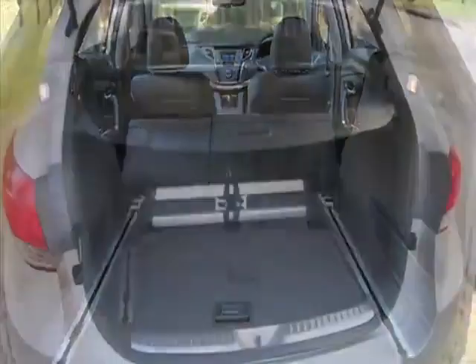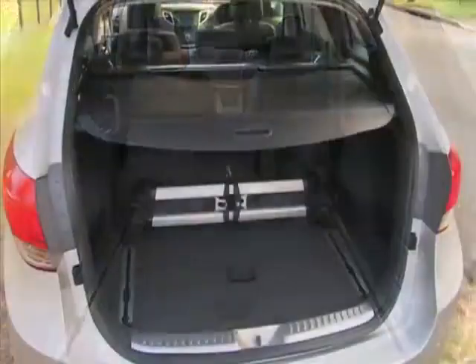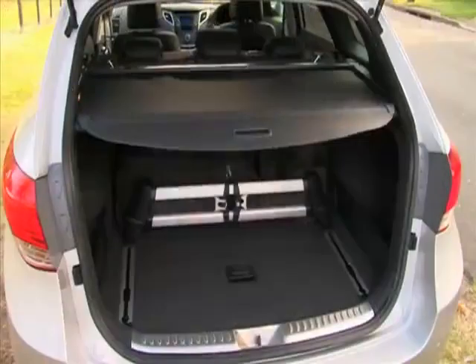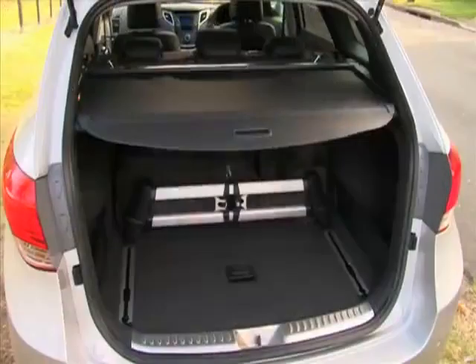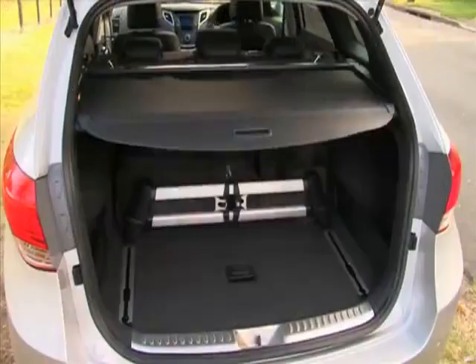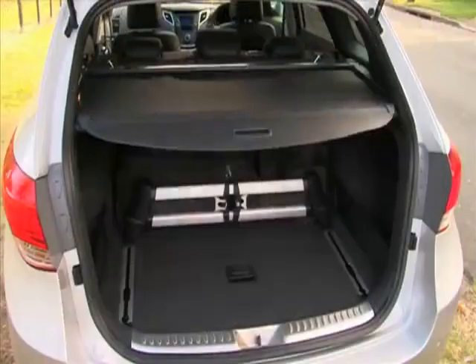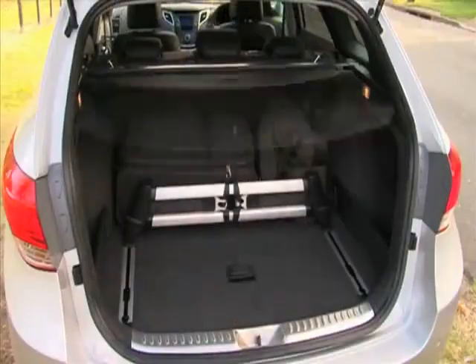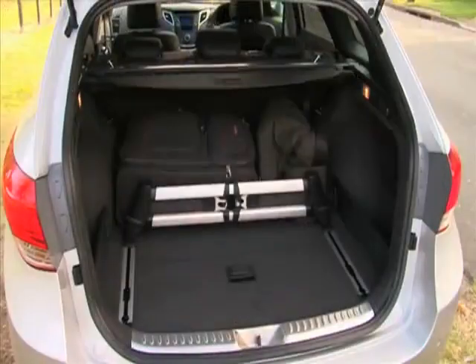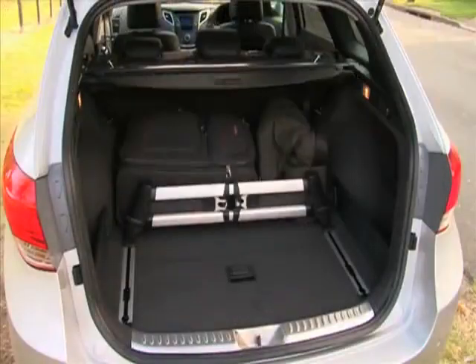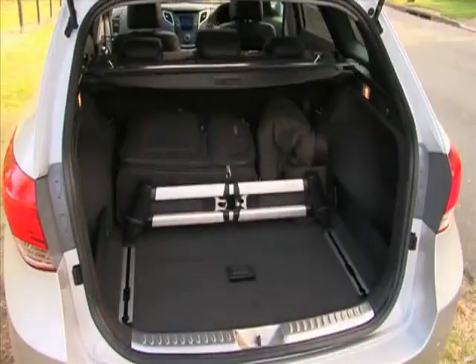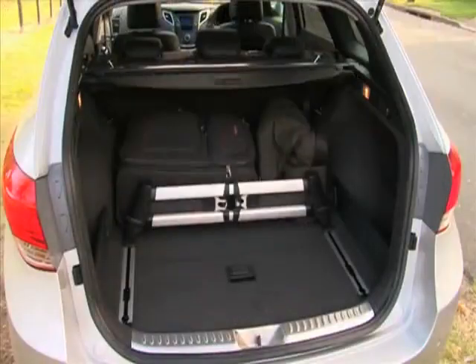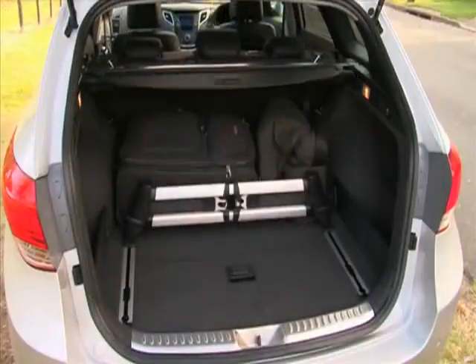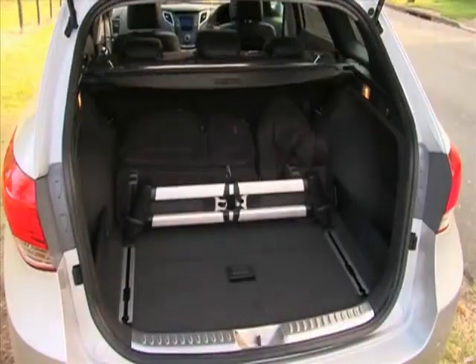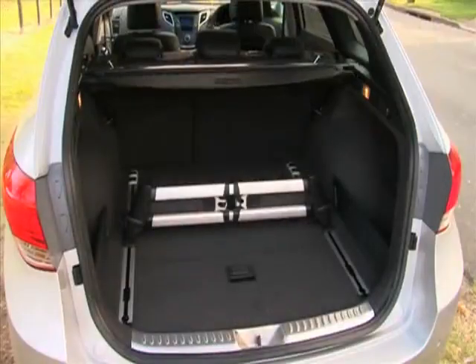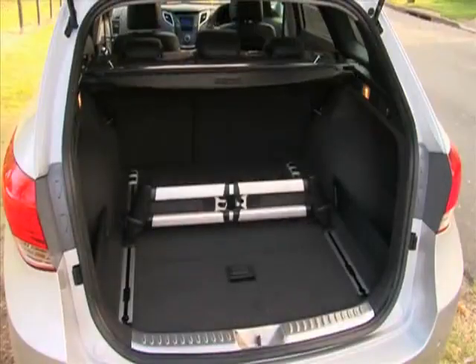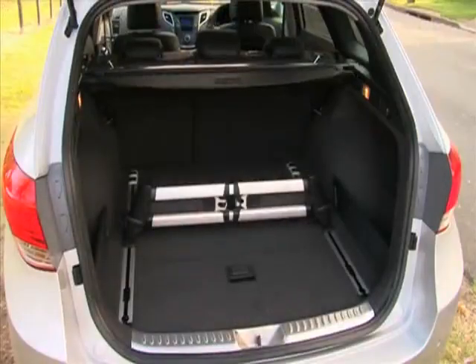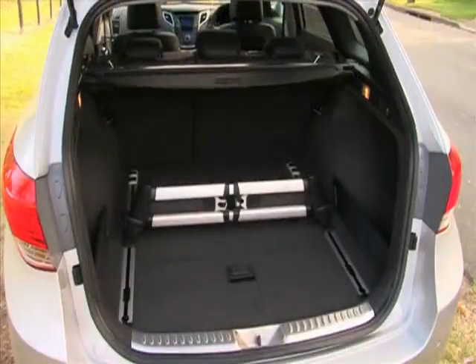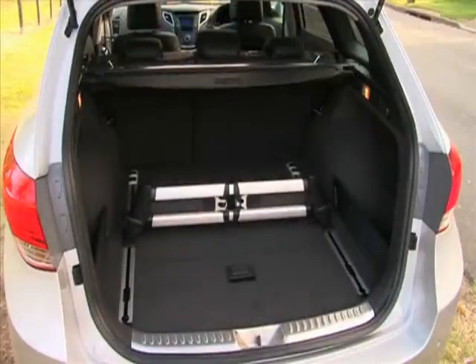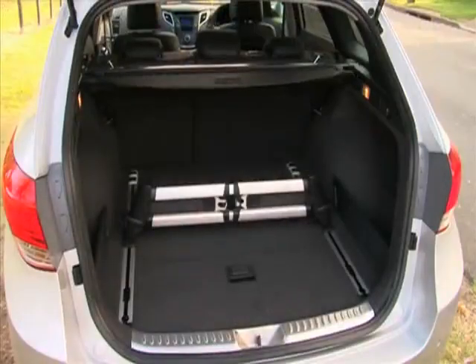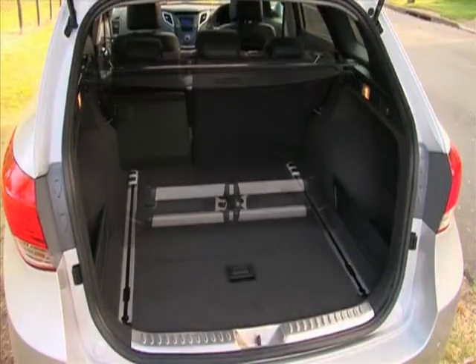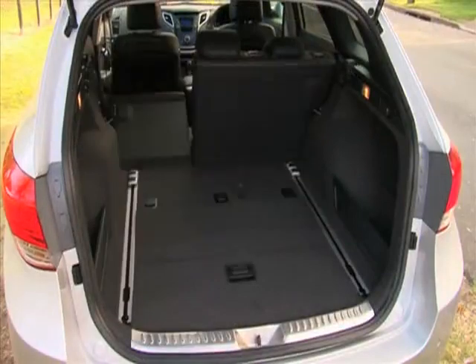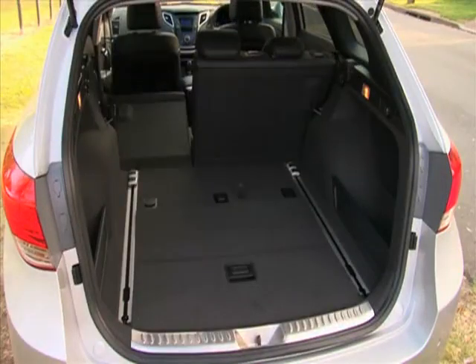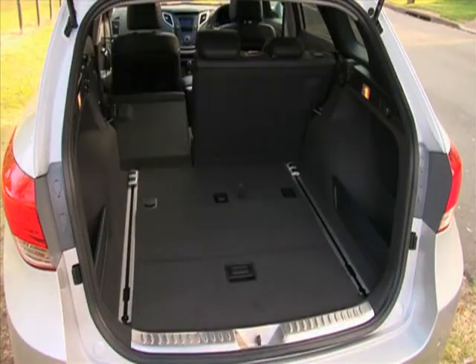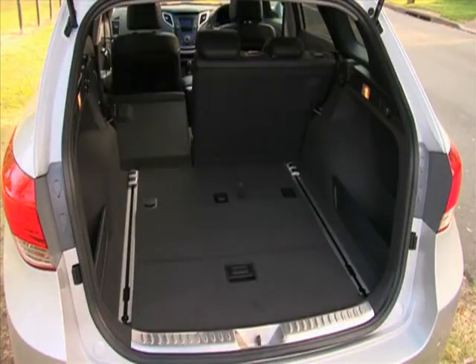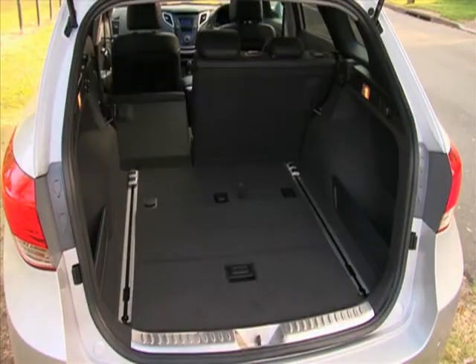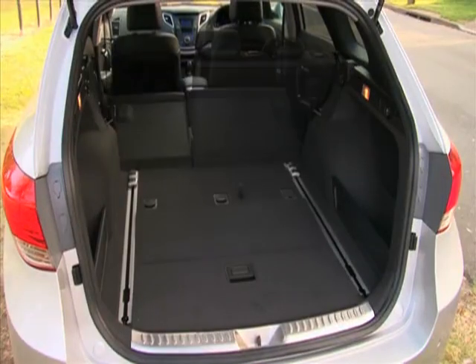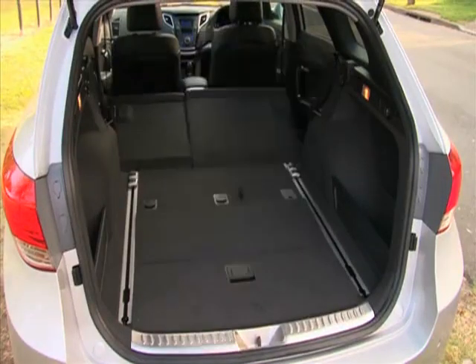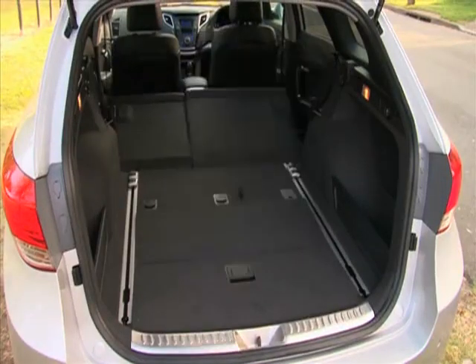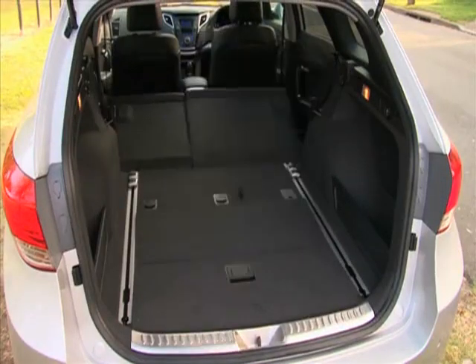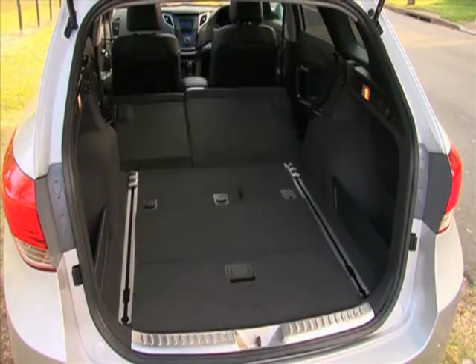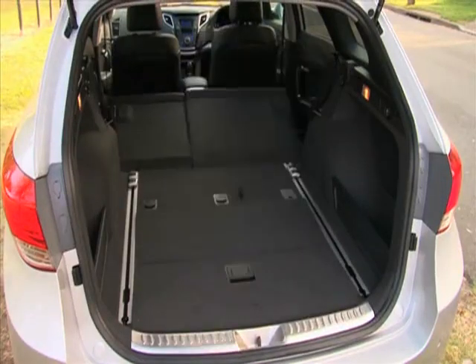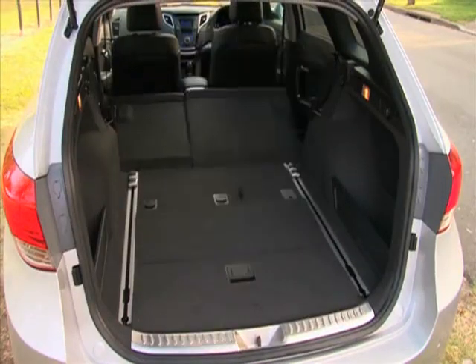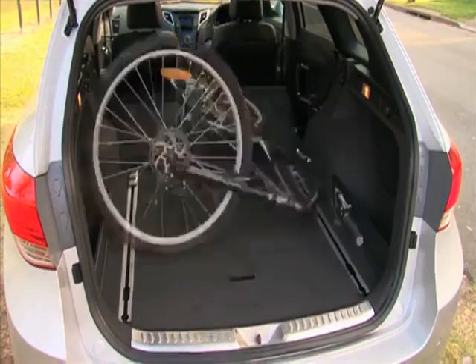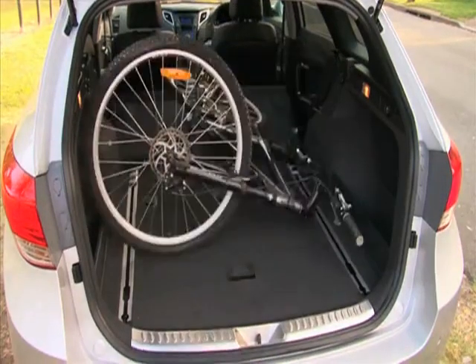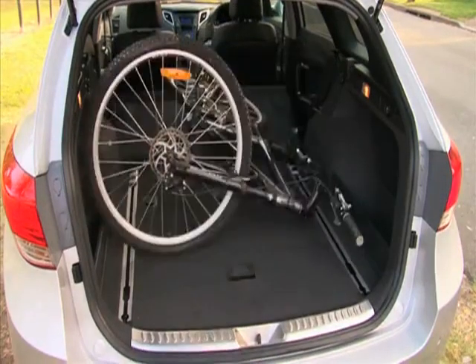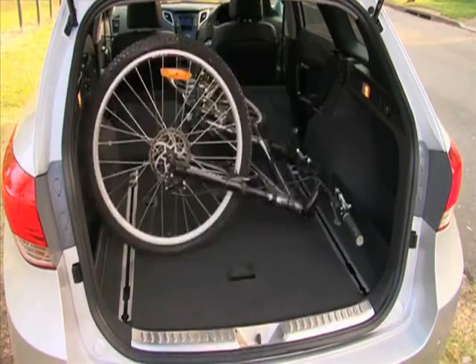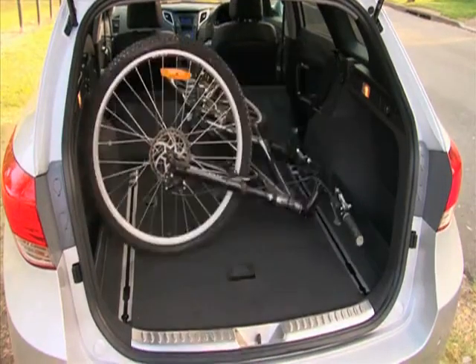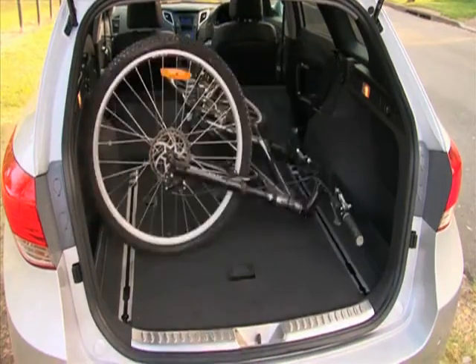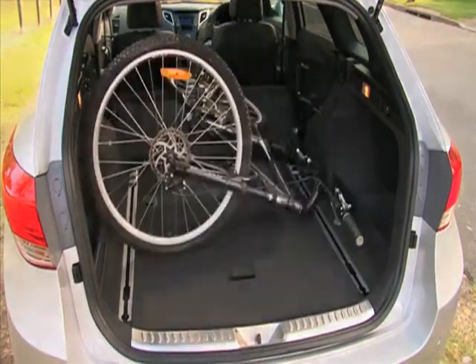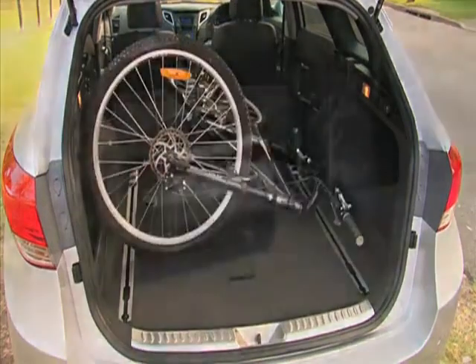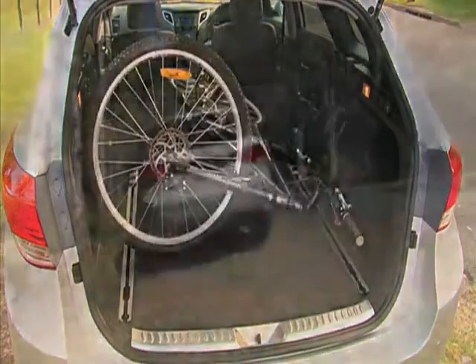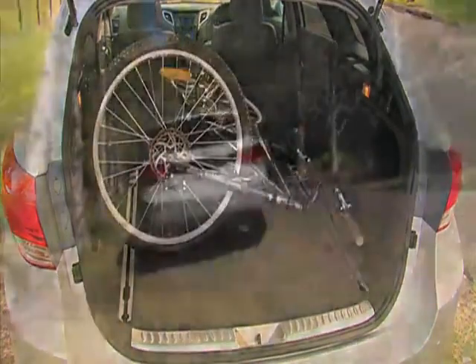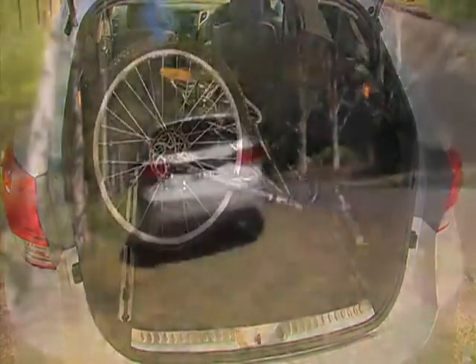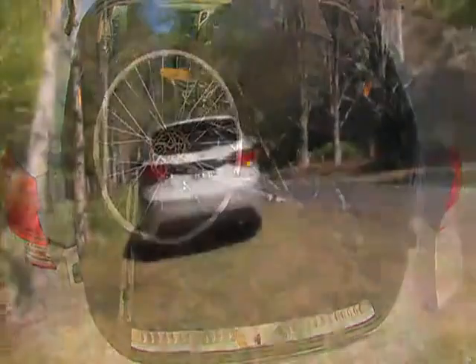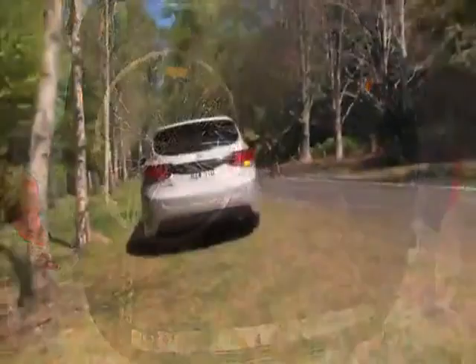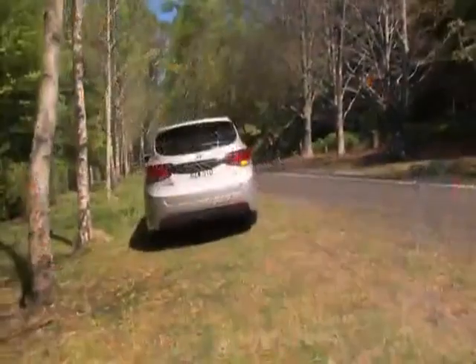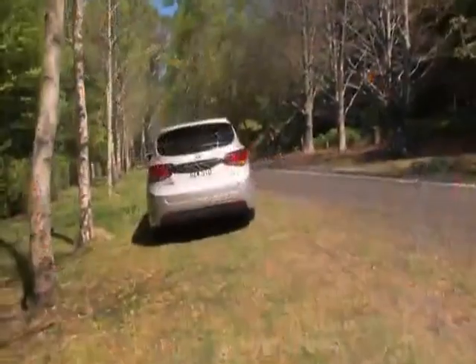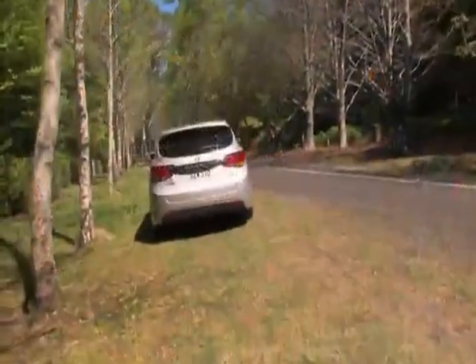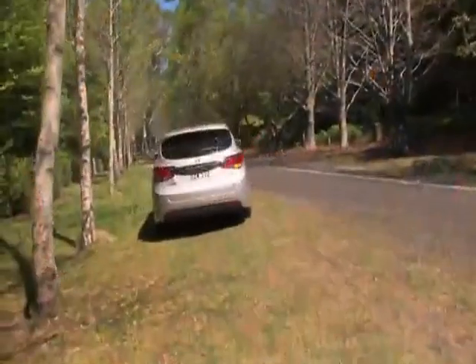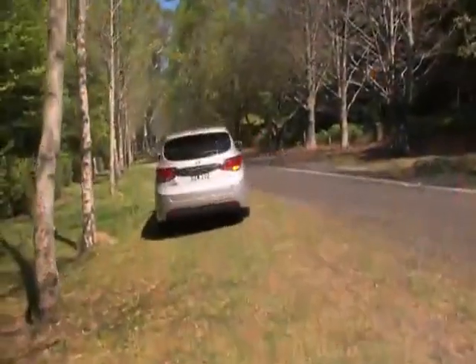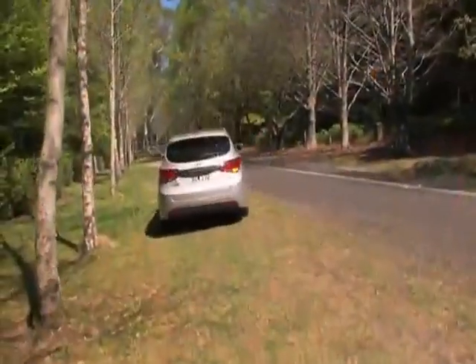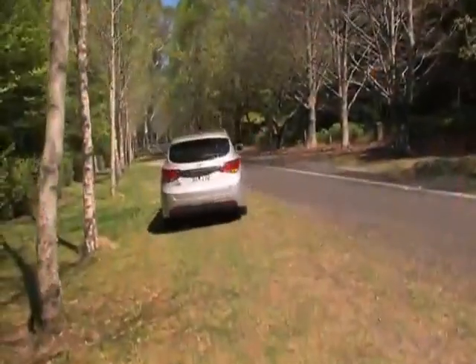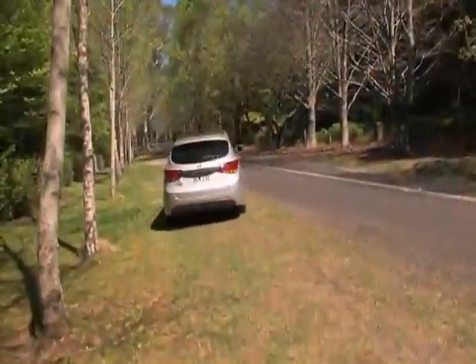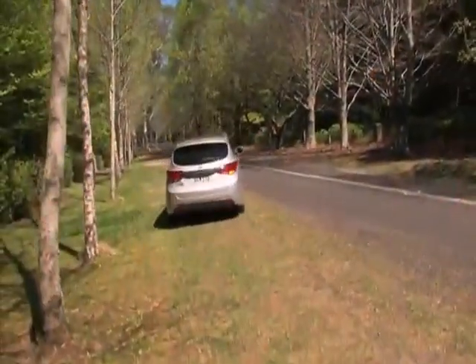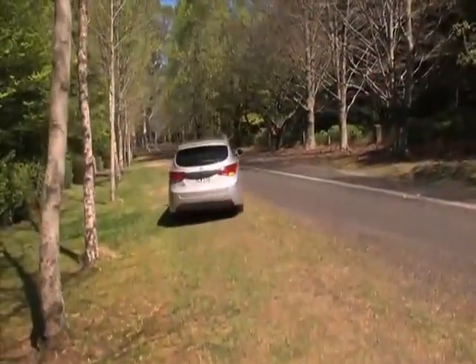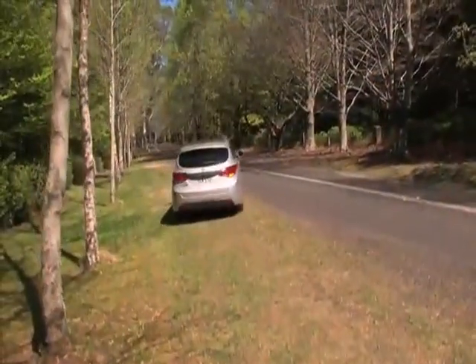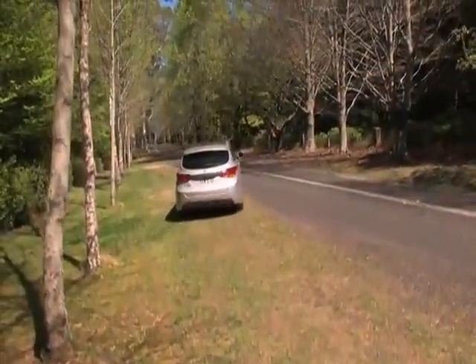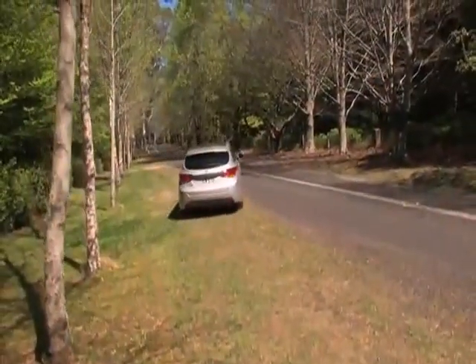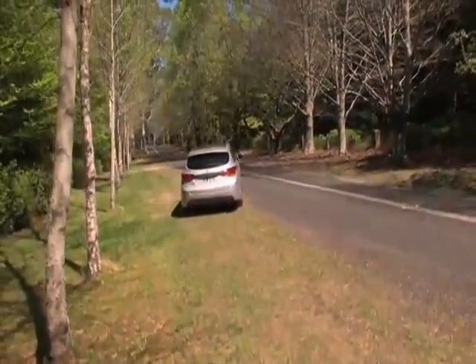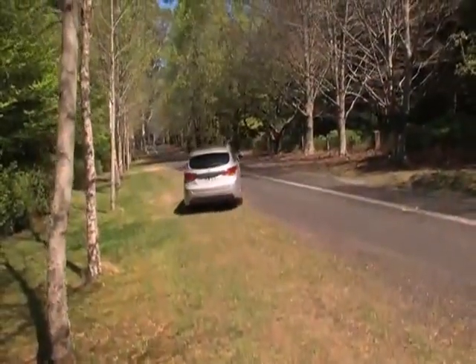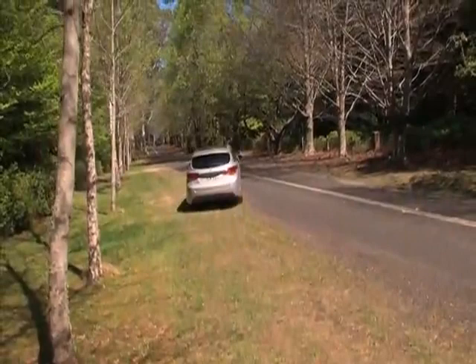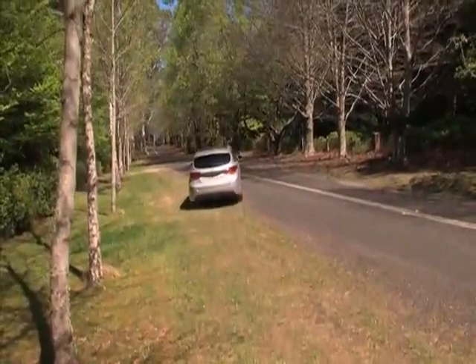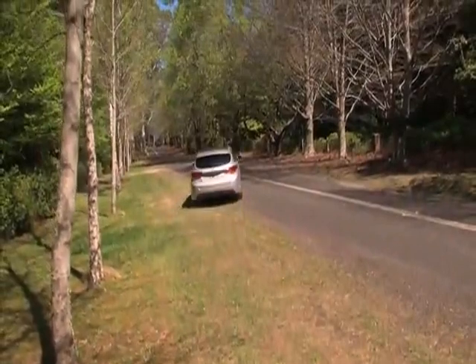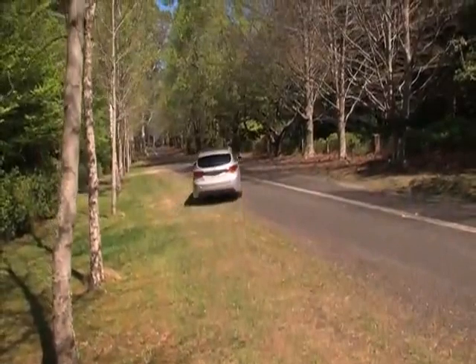The interior cargo capacity is cavernous and versatile. It yields a massive load space that accommodates everything your hectic lifestyle can throw at it, from work to sport, recreation and escape.